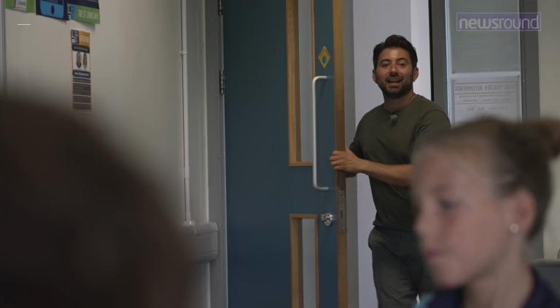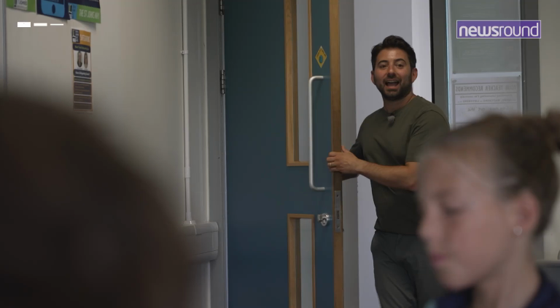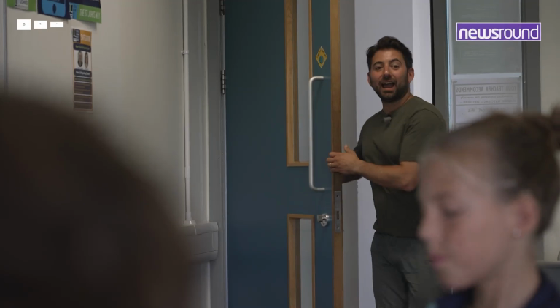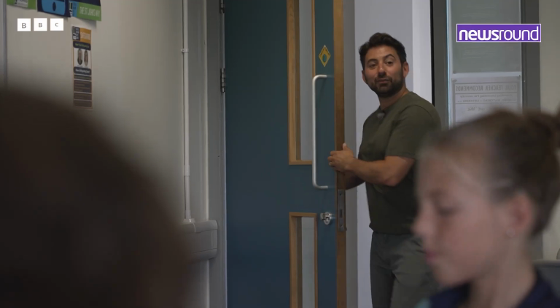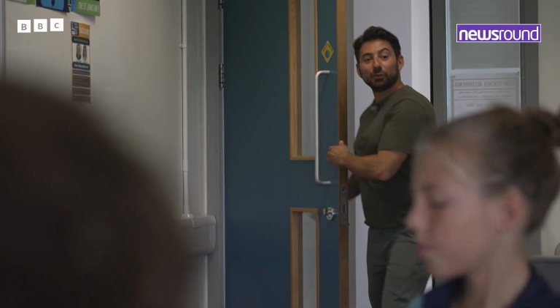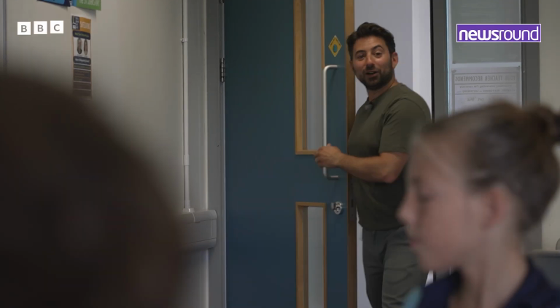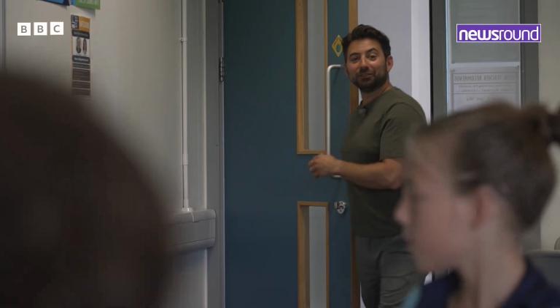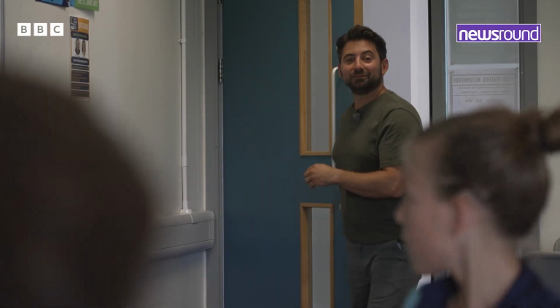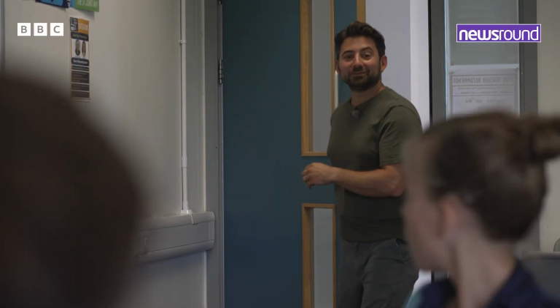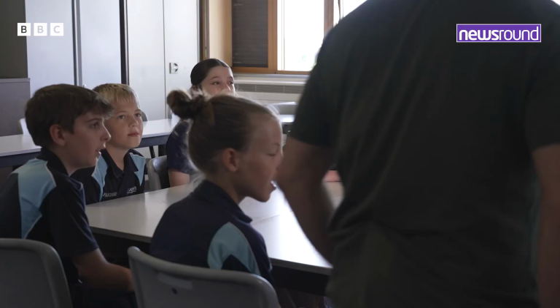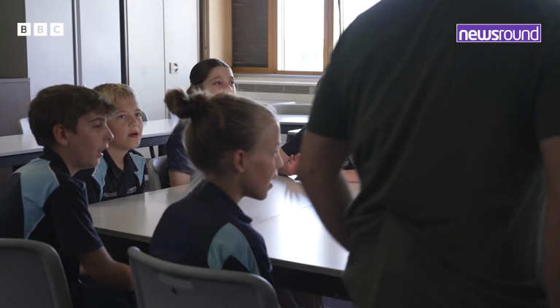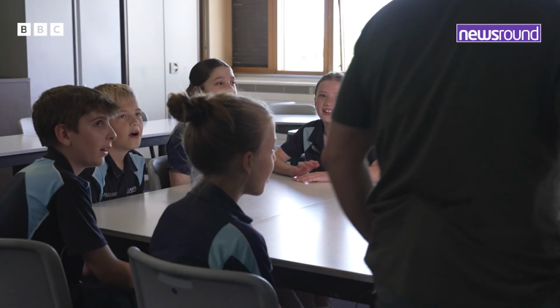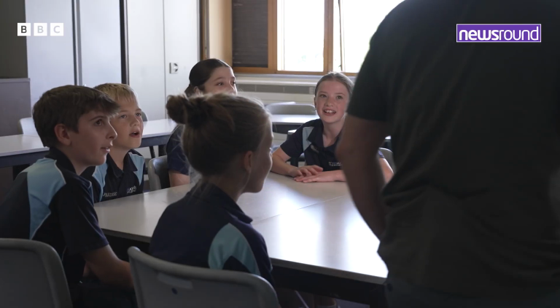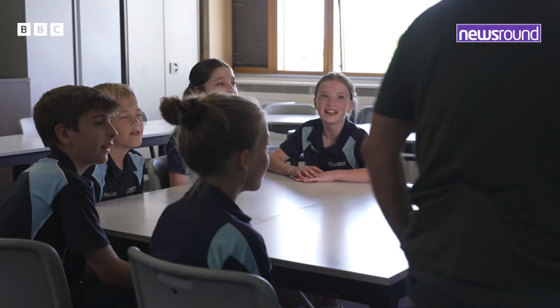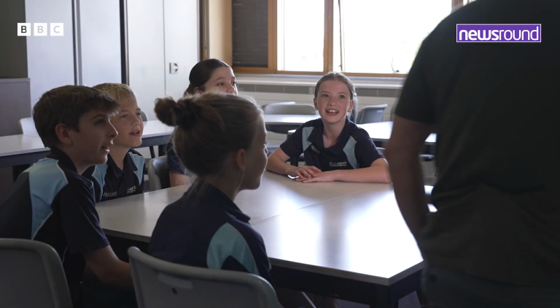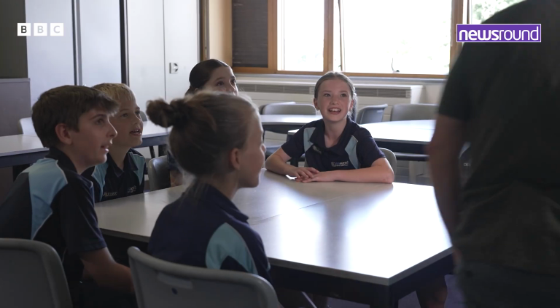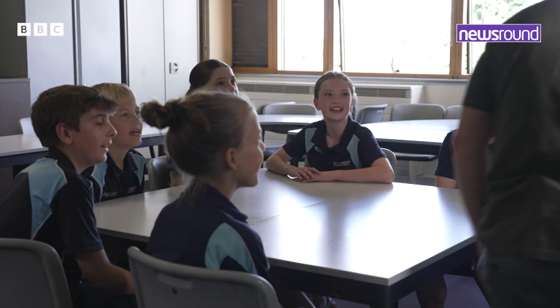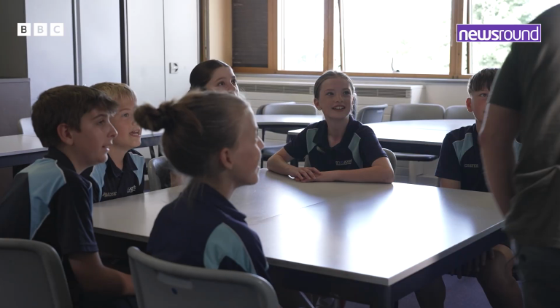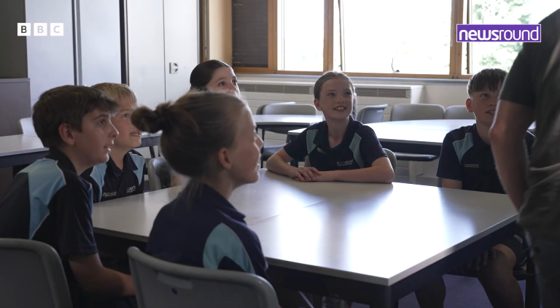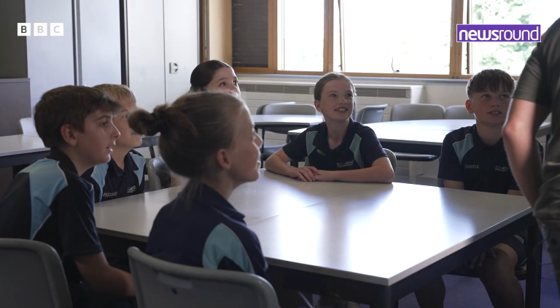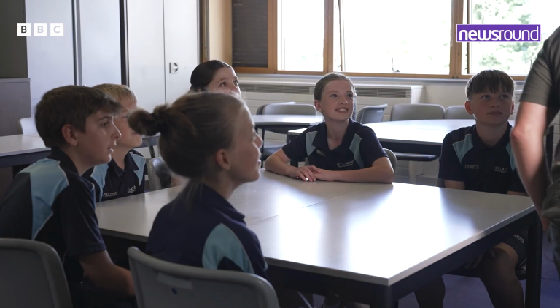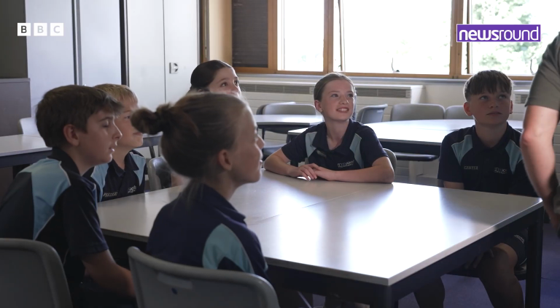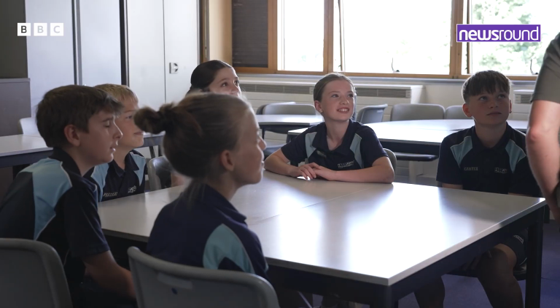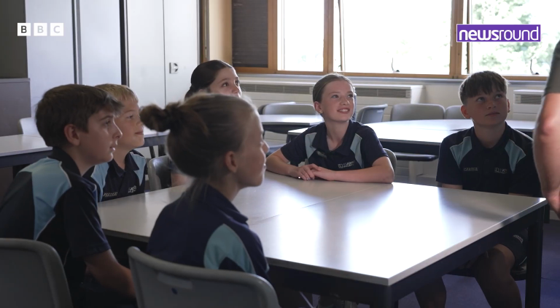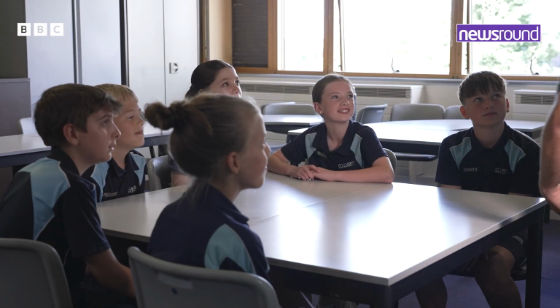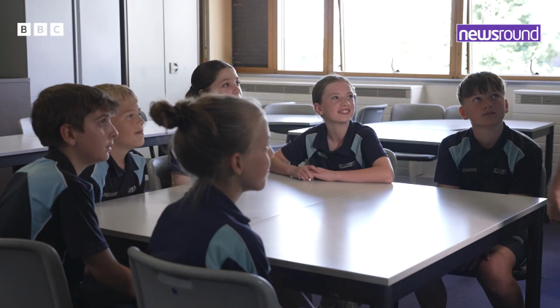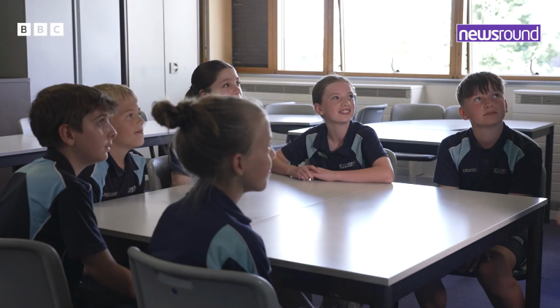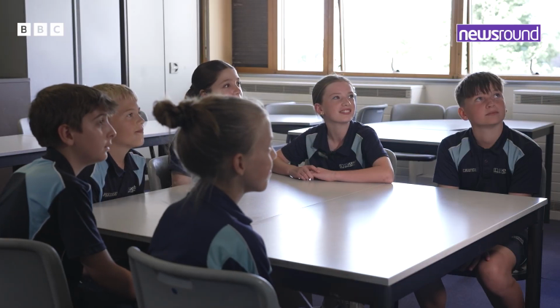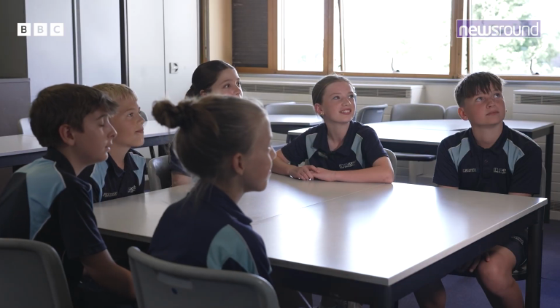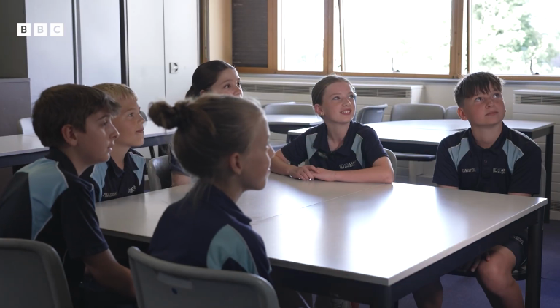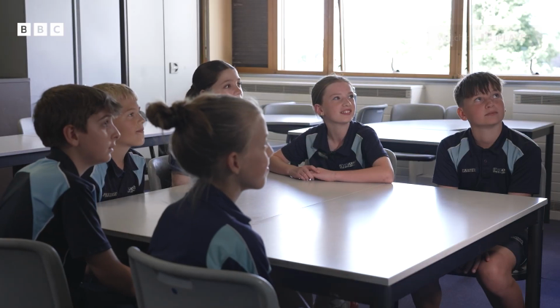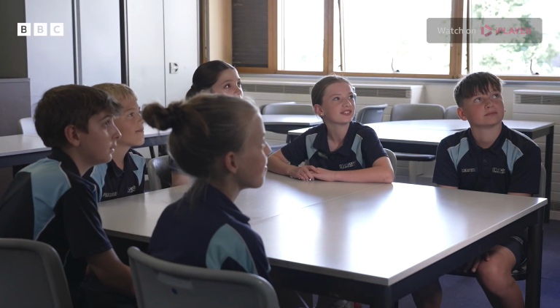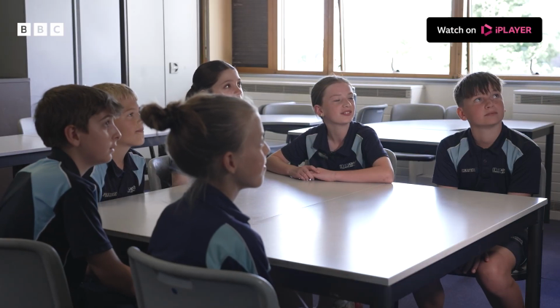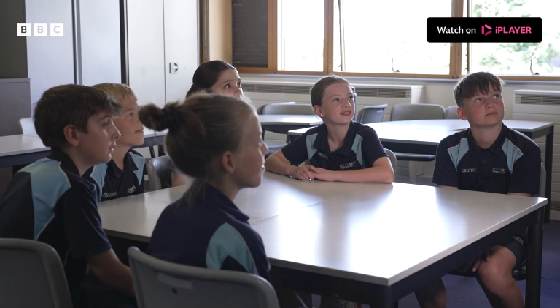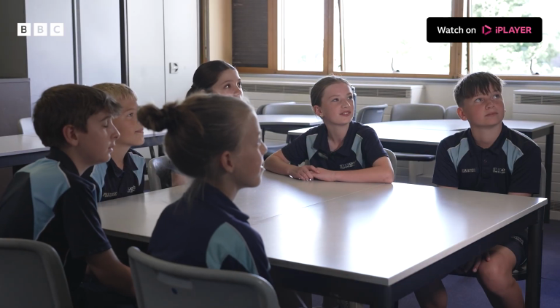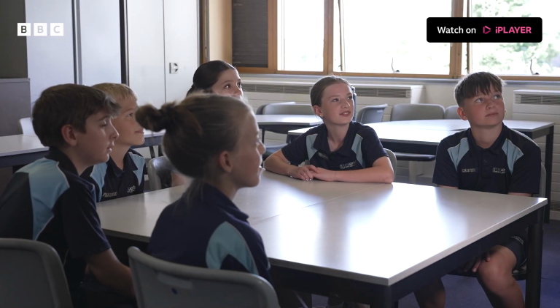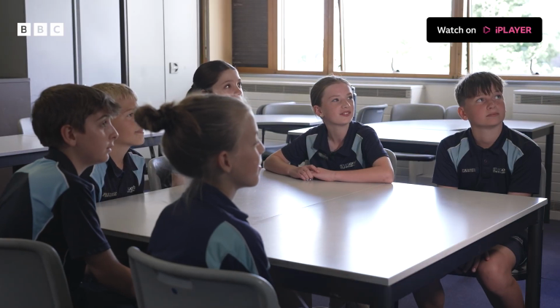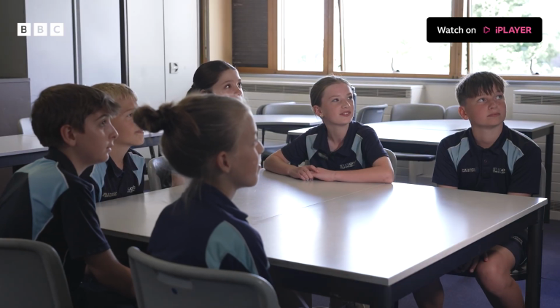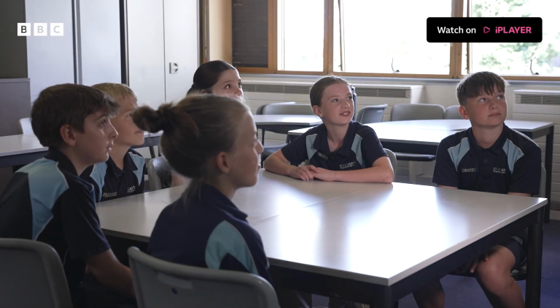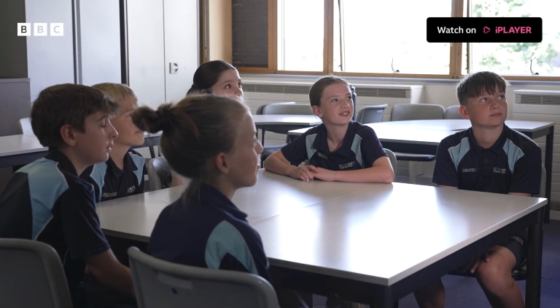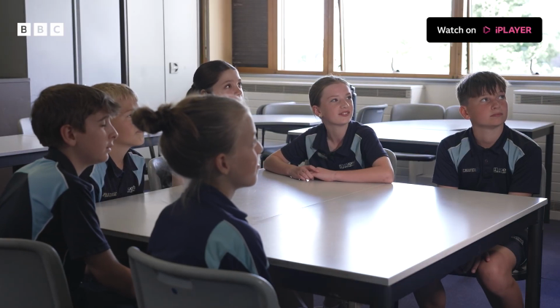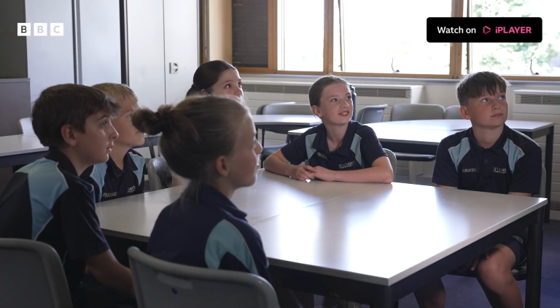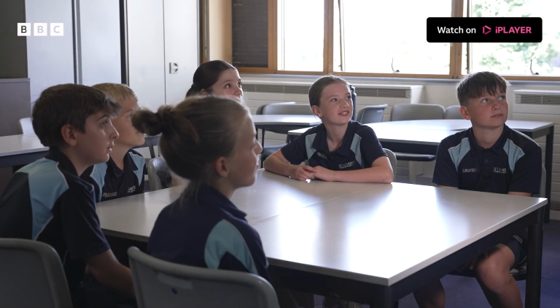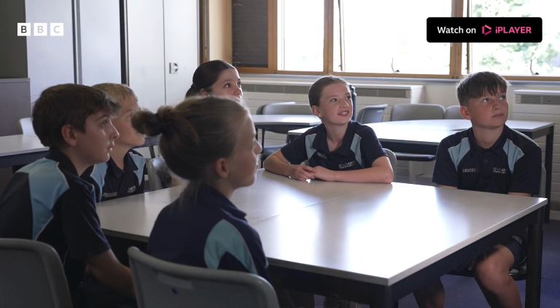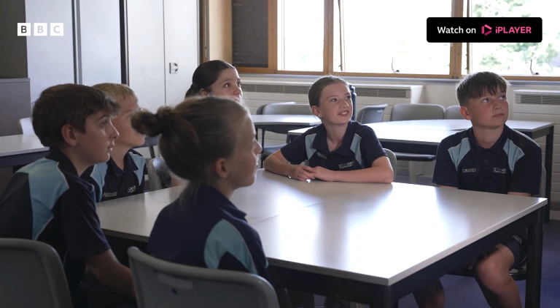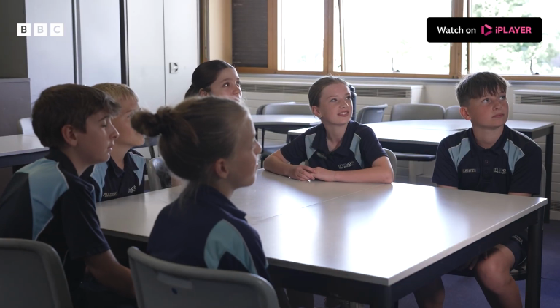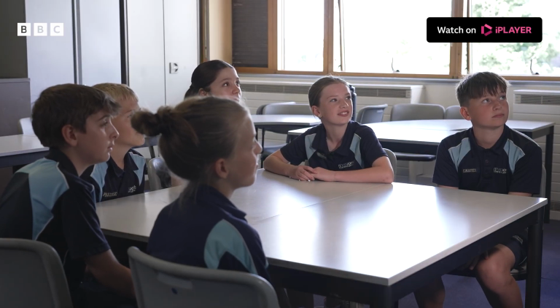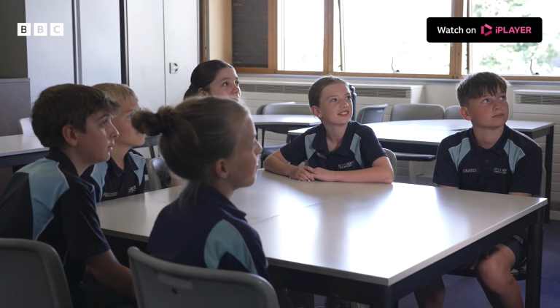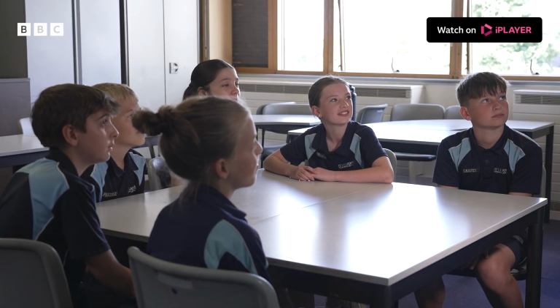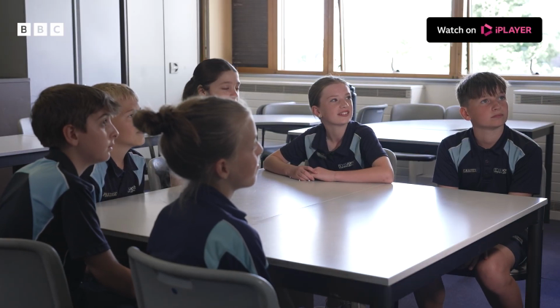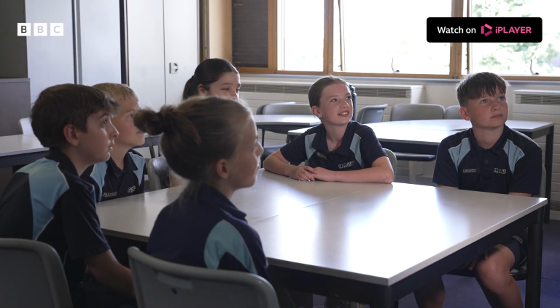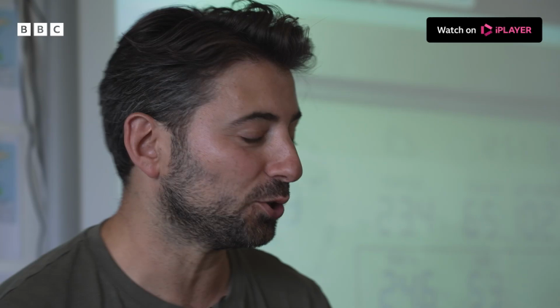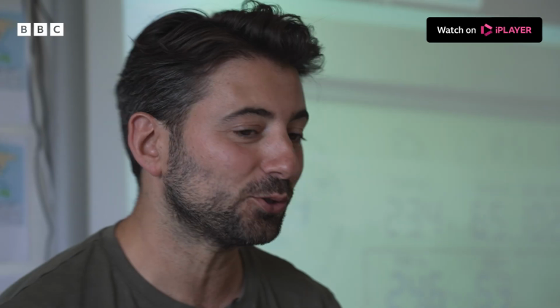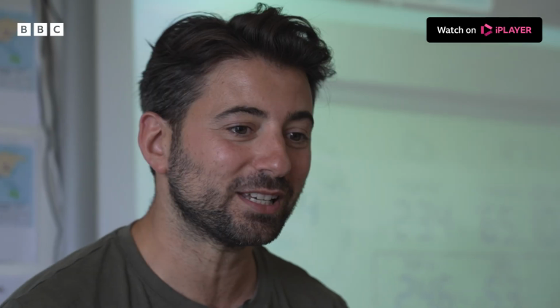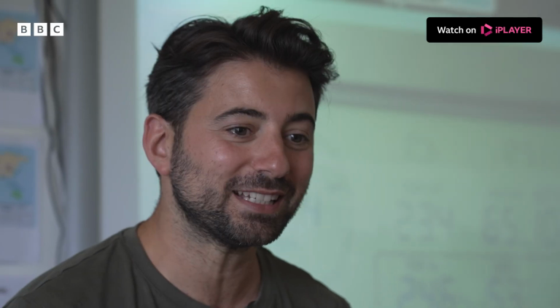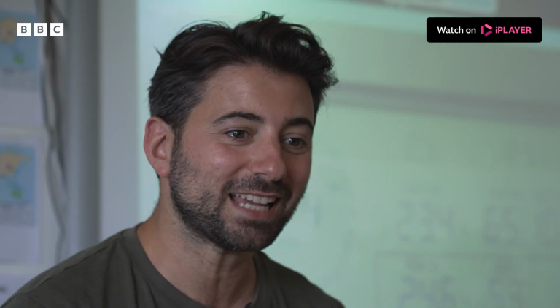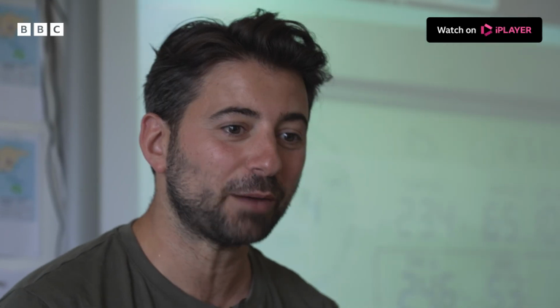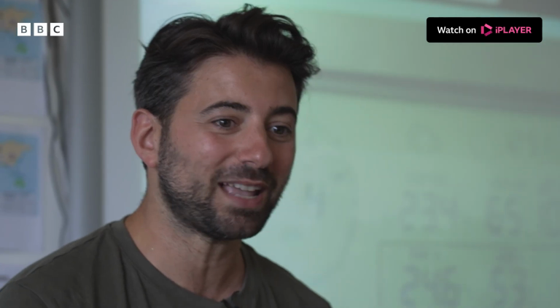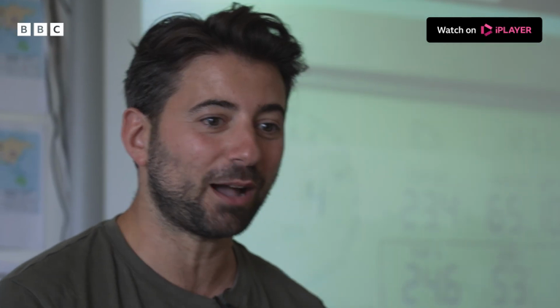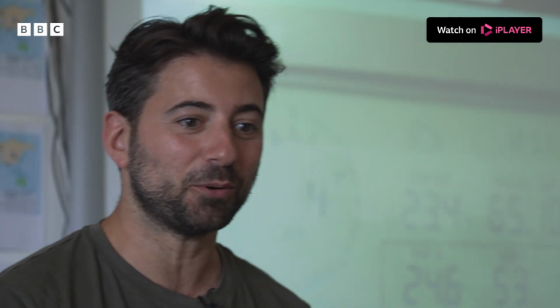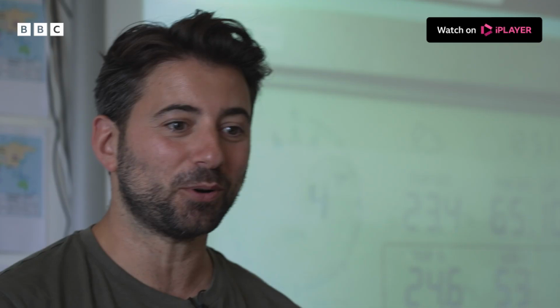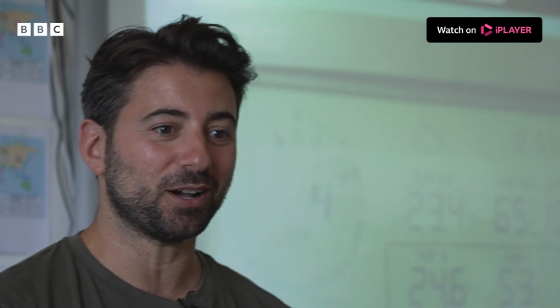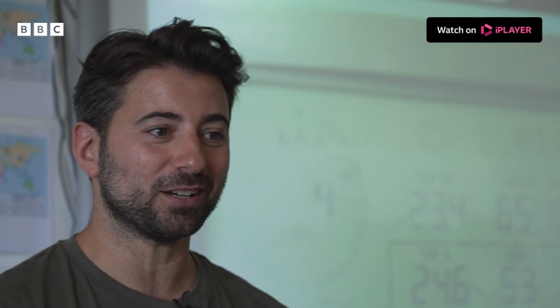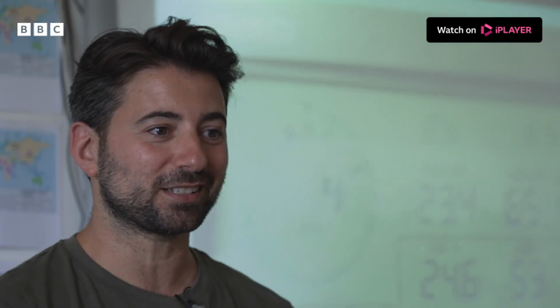Hey everyone! Hi everyone! So I've been told you have a weather station at your school. Who's going to tell me how it works?